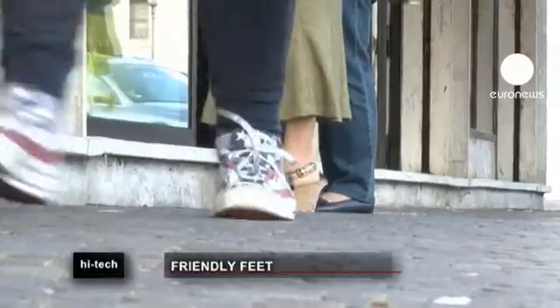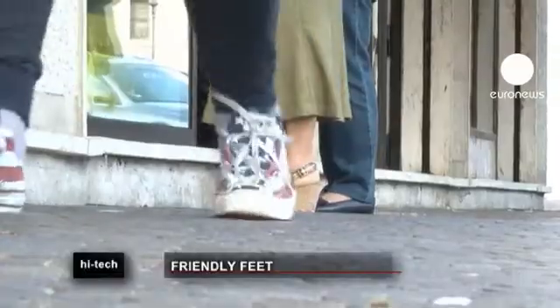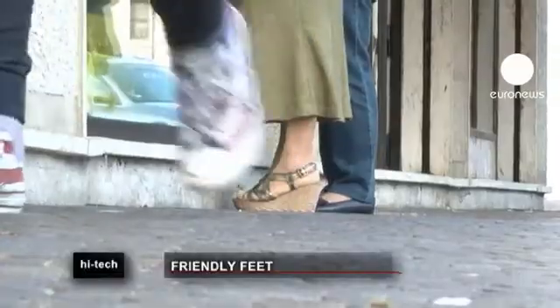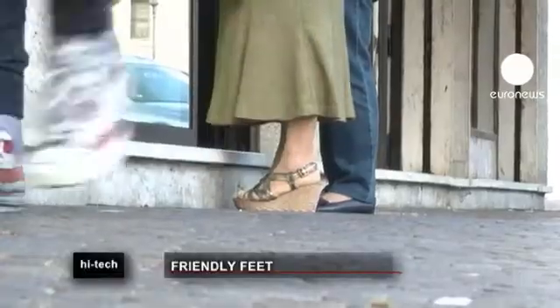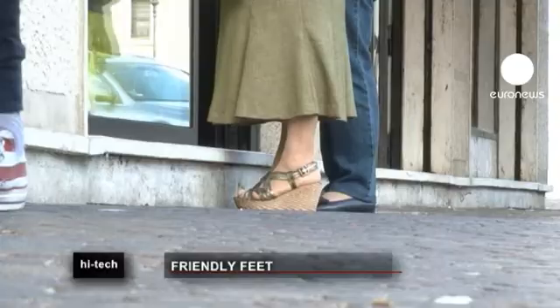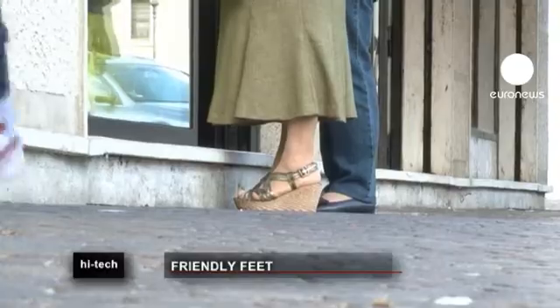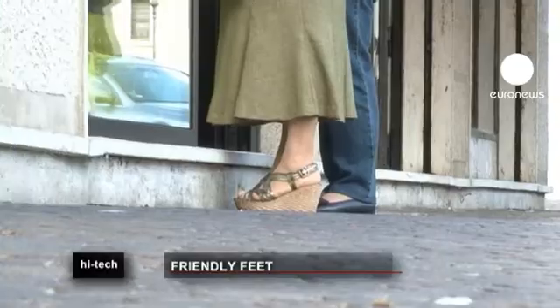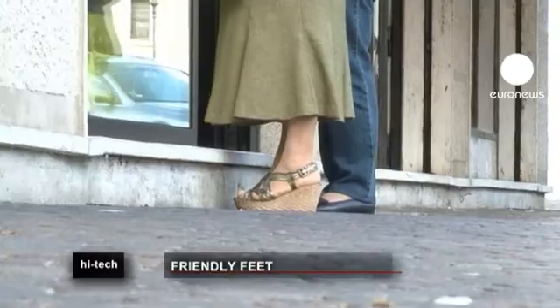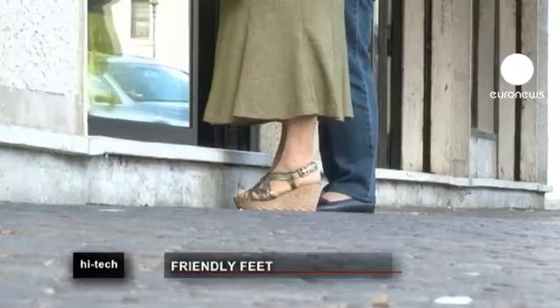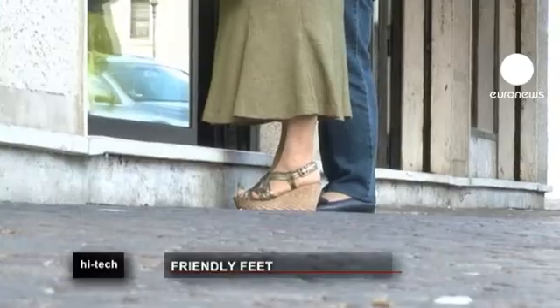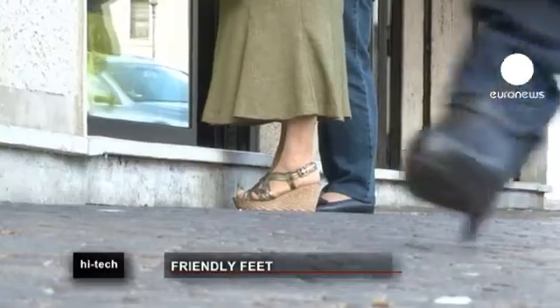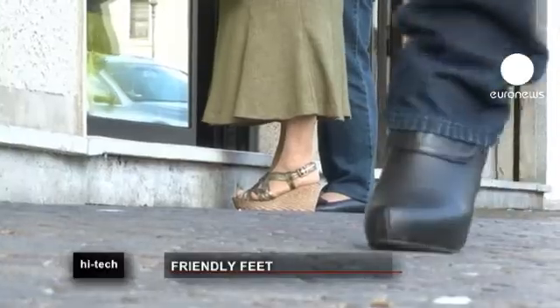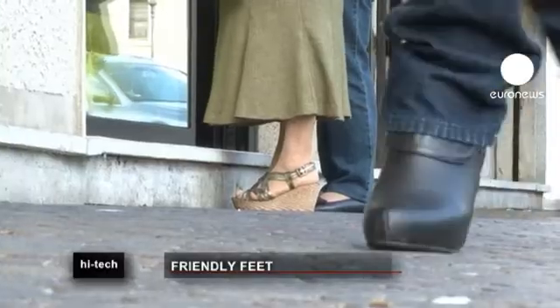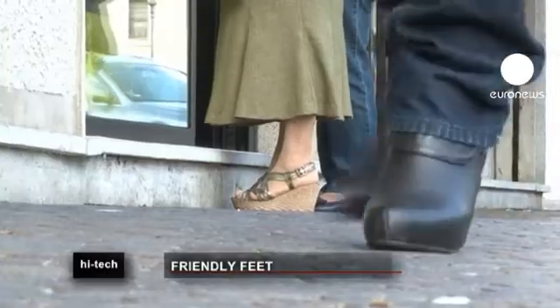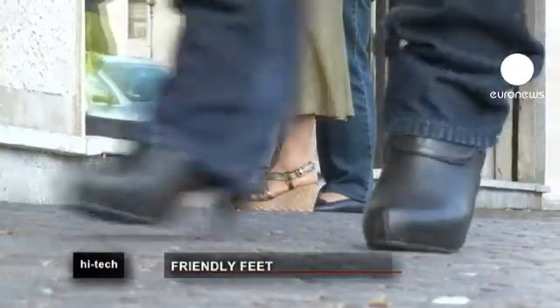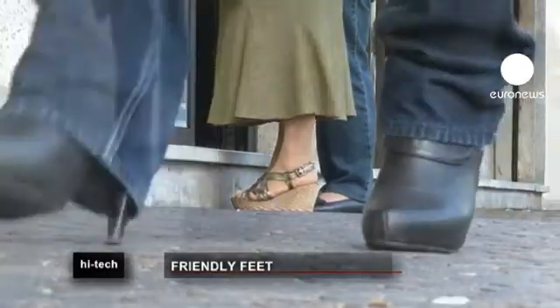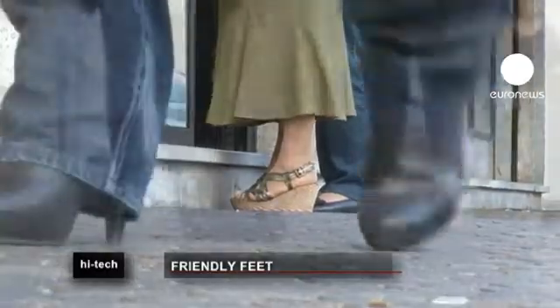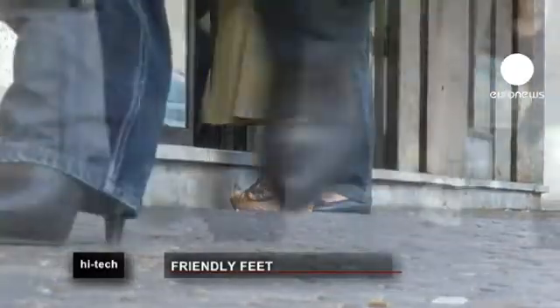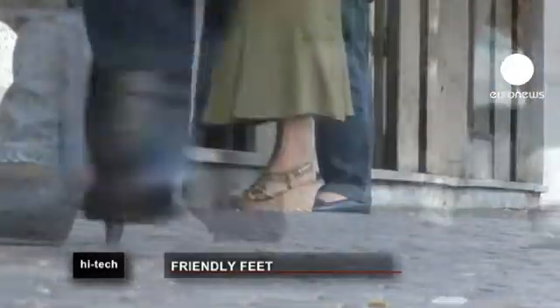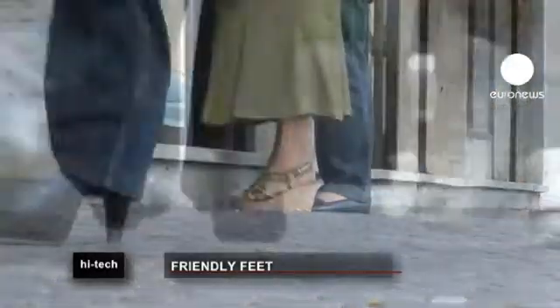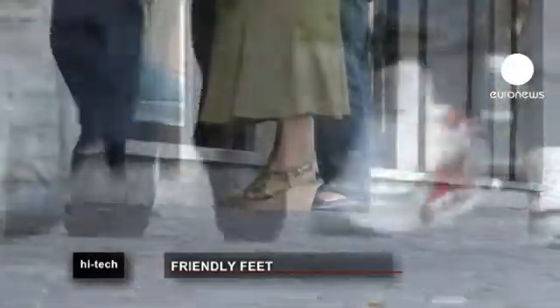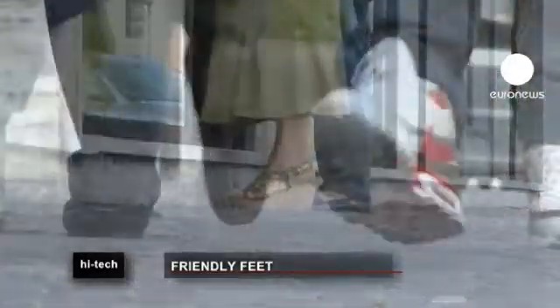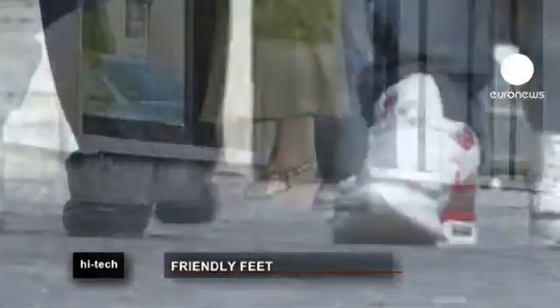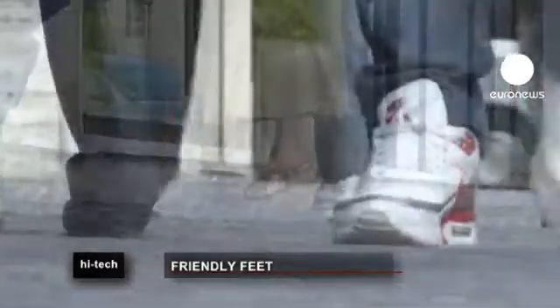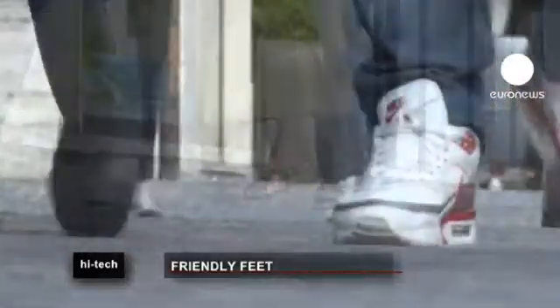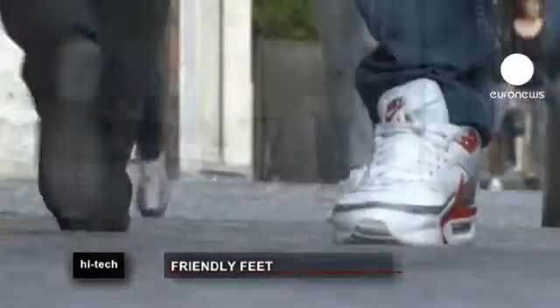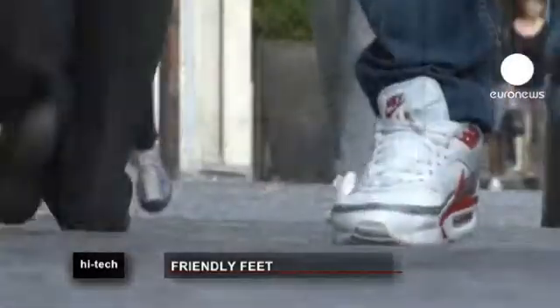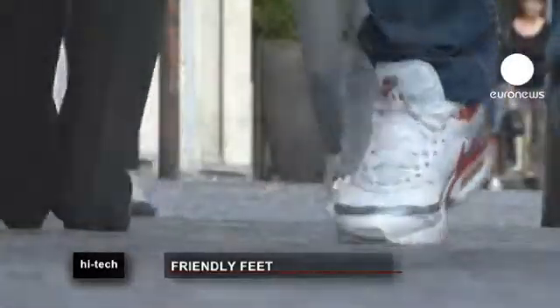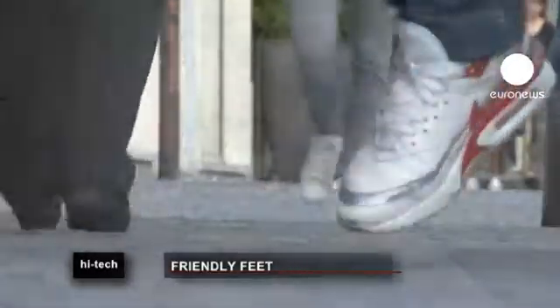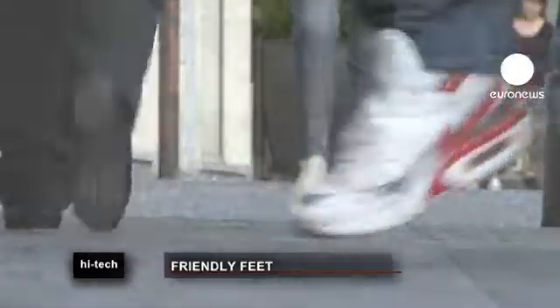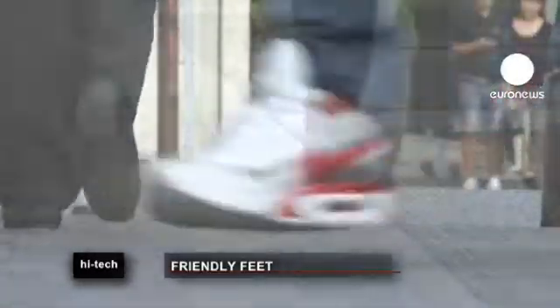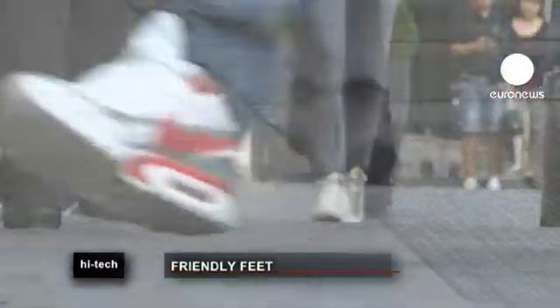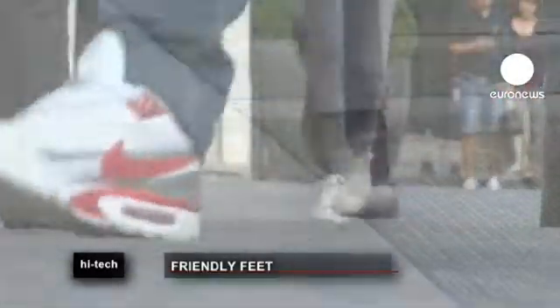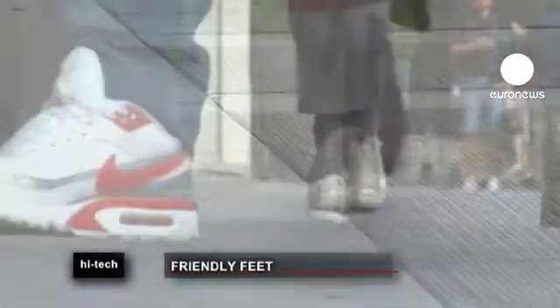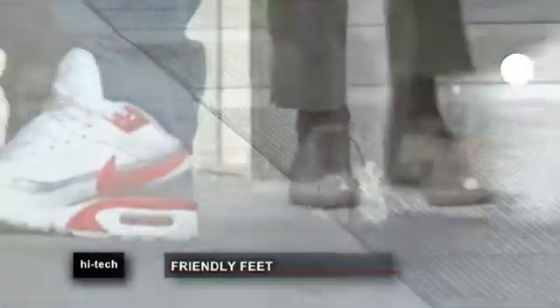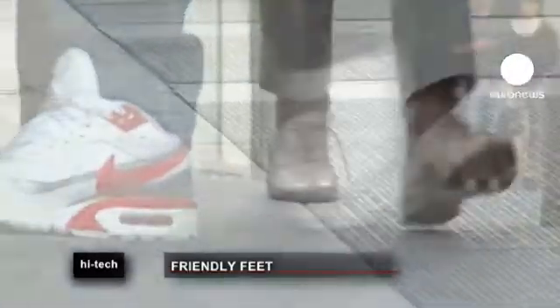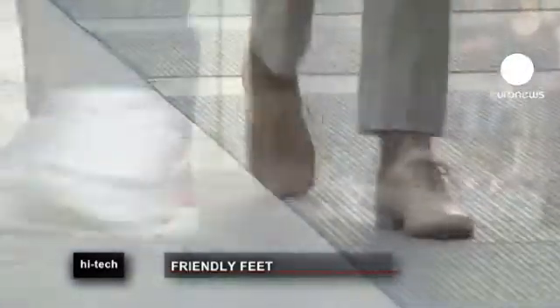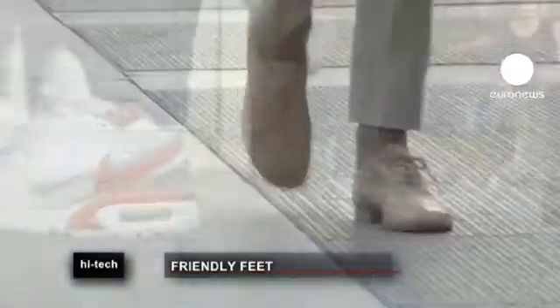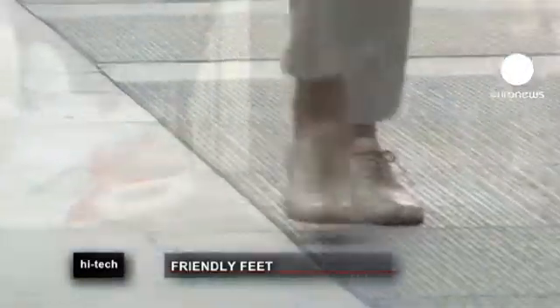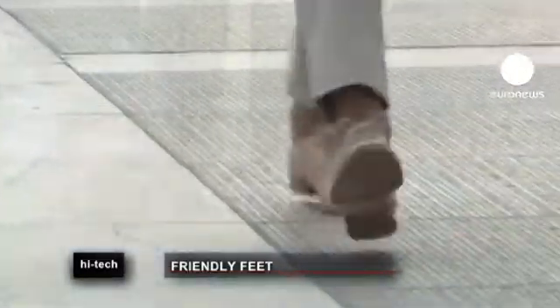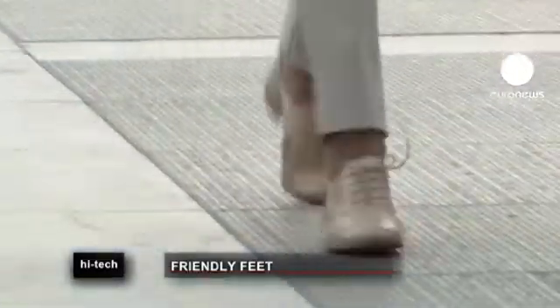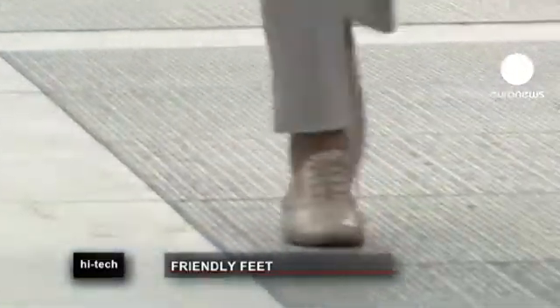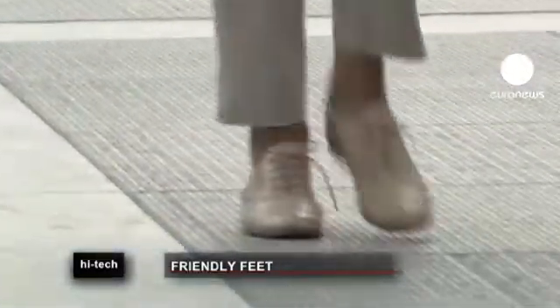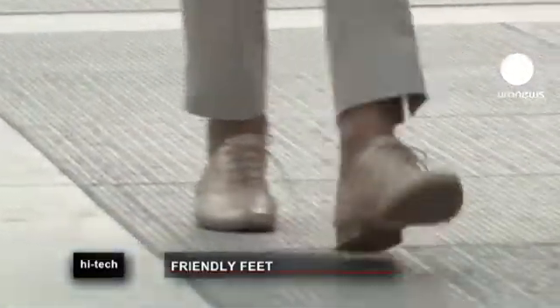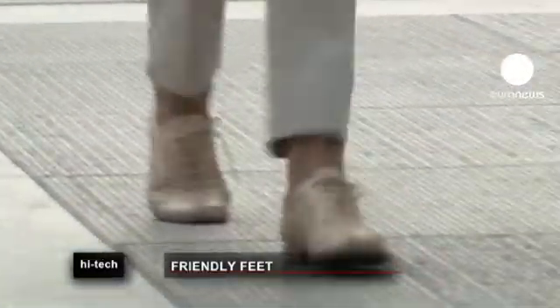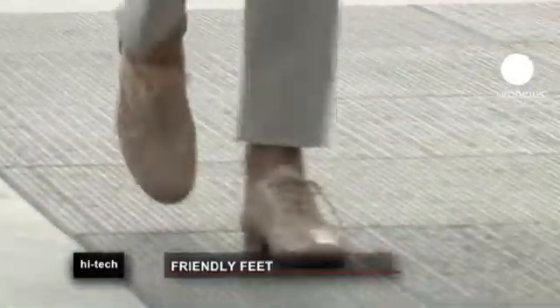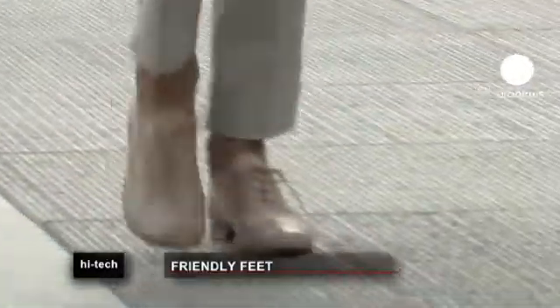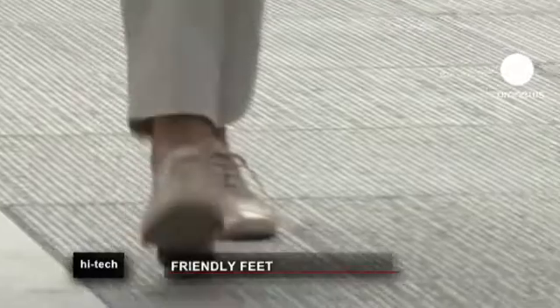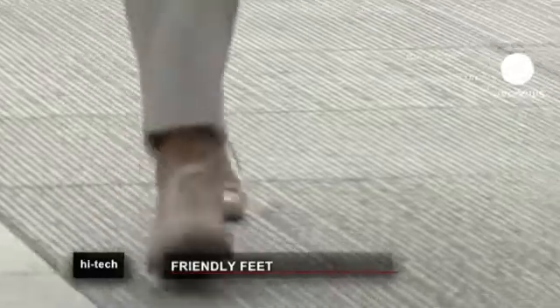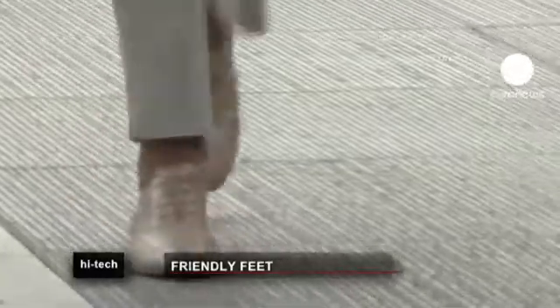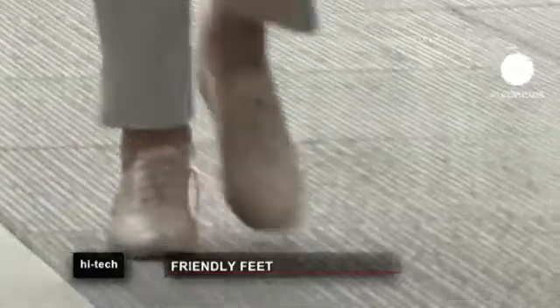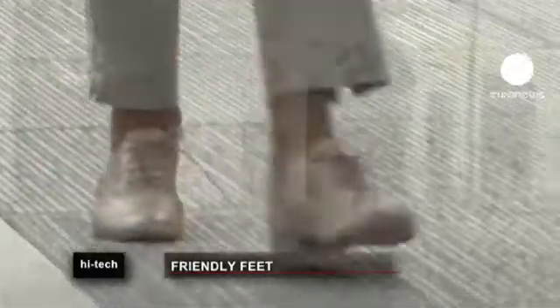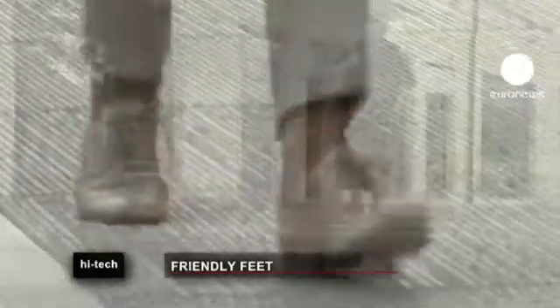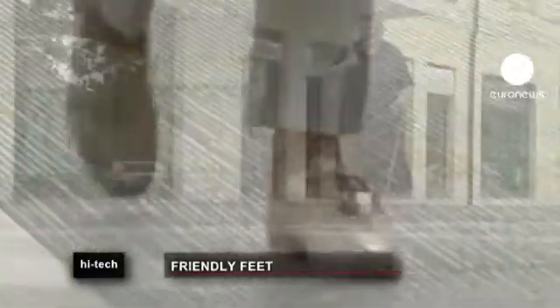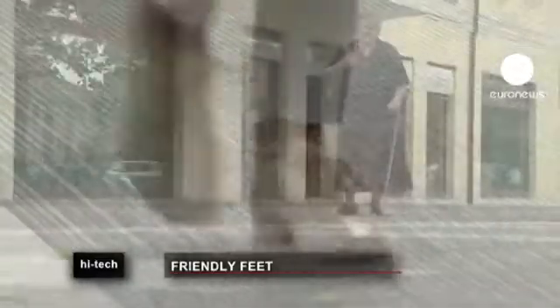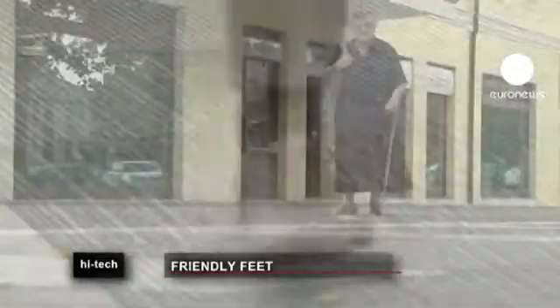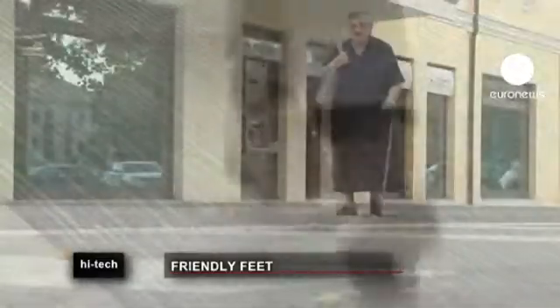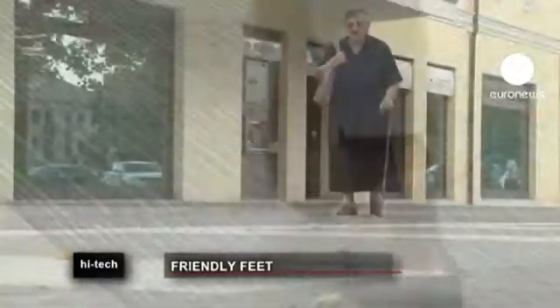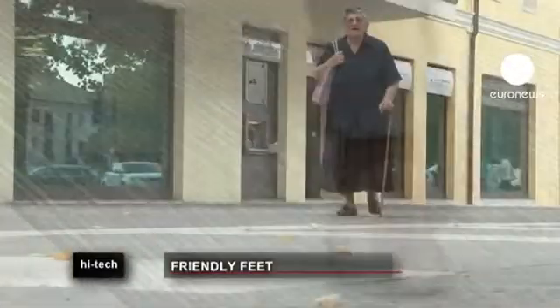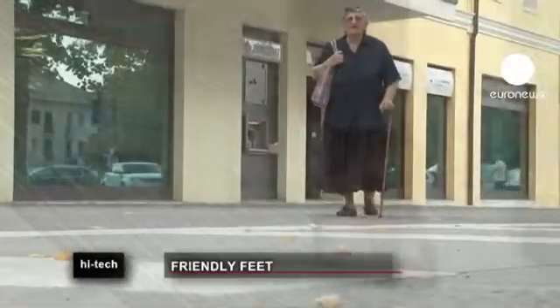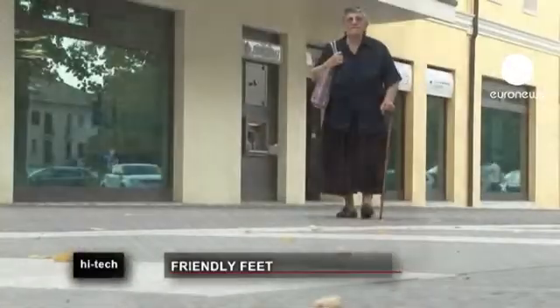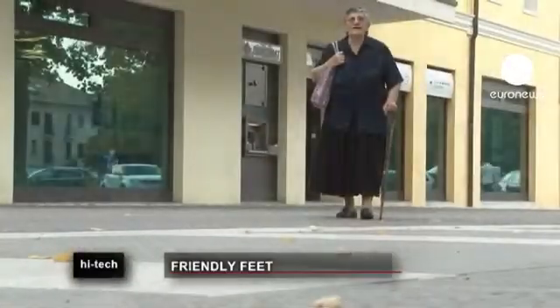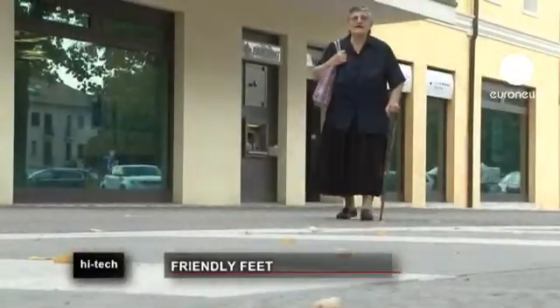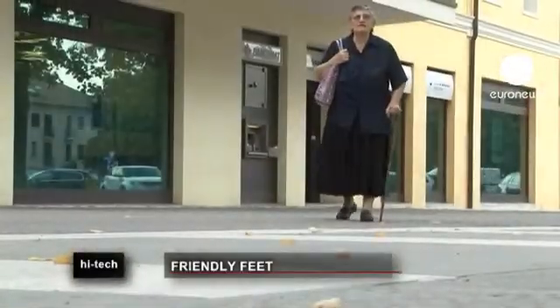A lot more research is still needed until we can get our hands on the so-called shoes of the future, and give our feet a break.